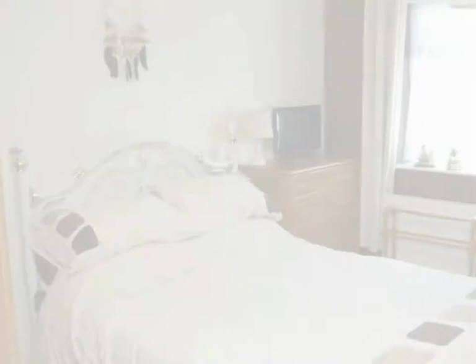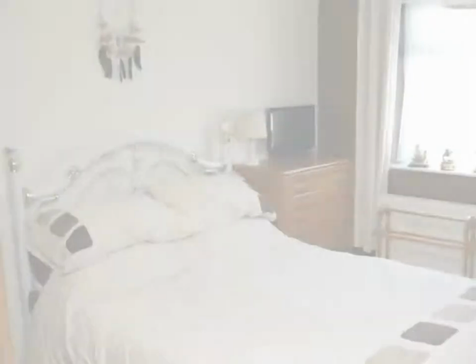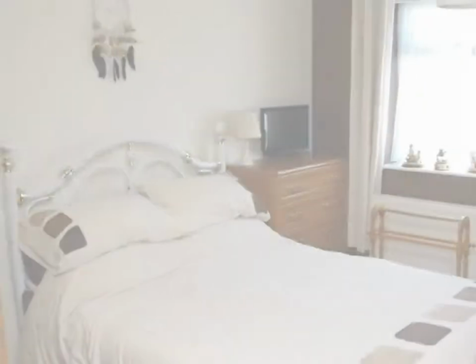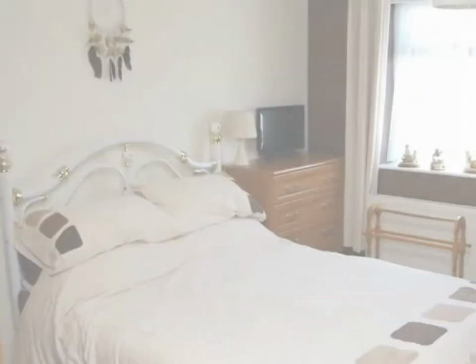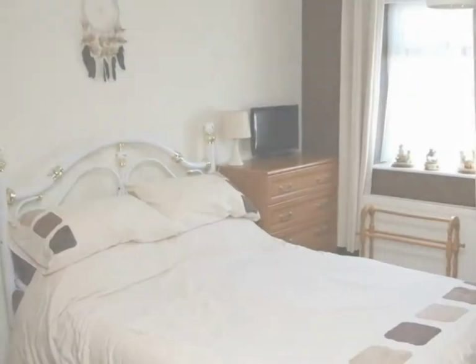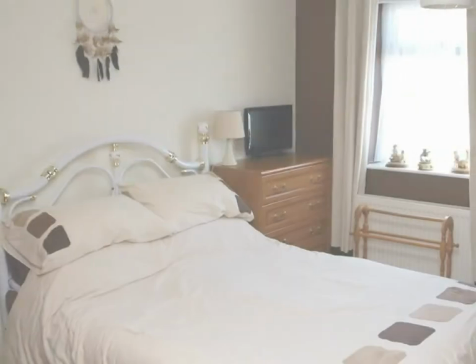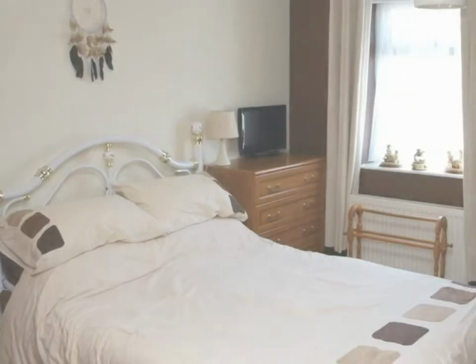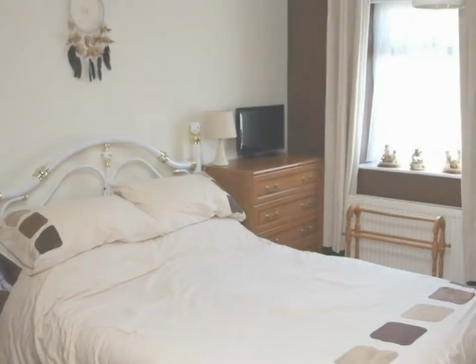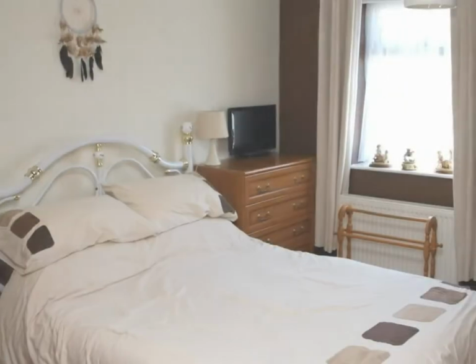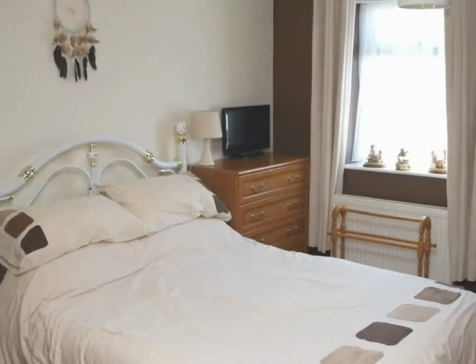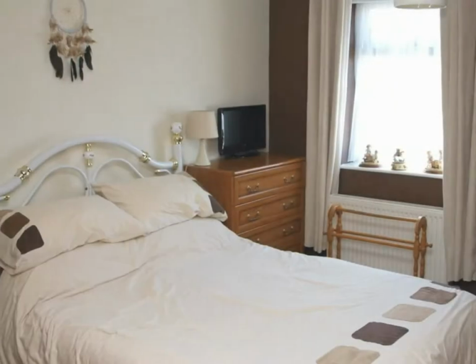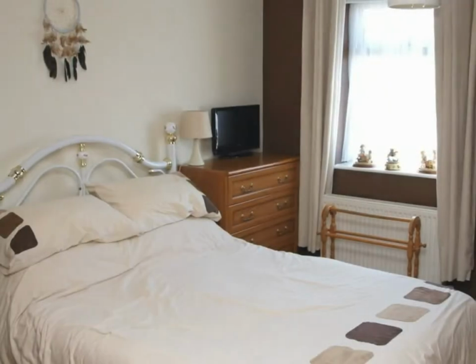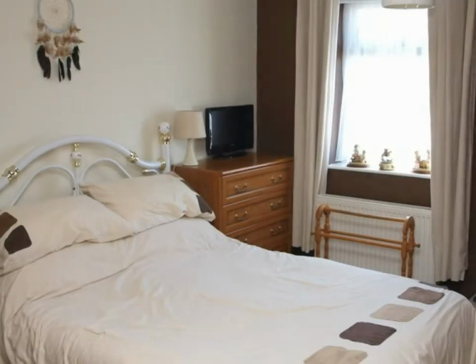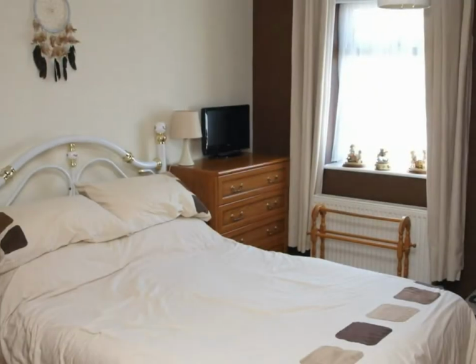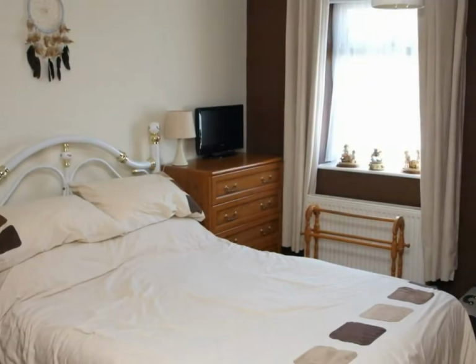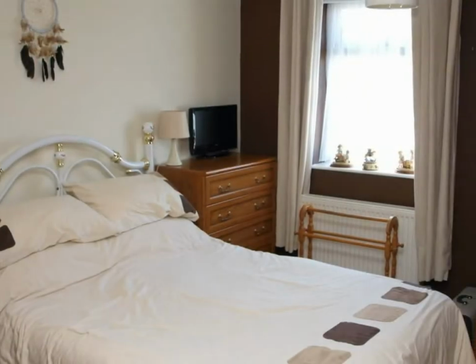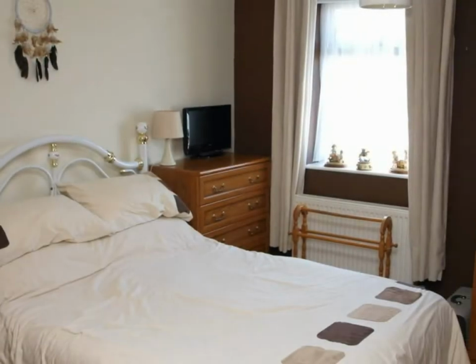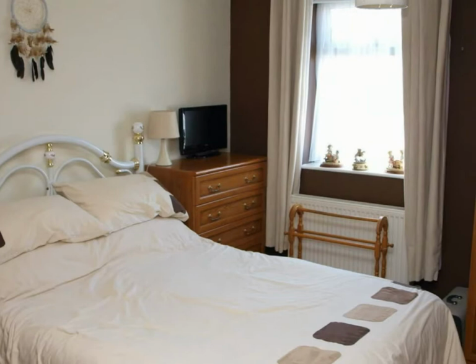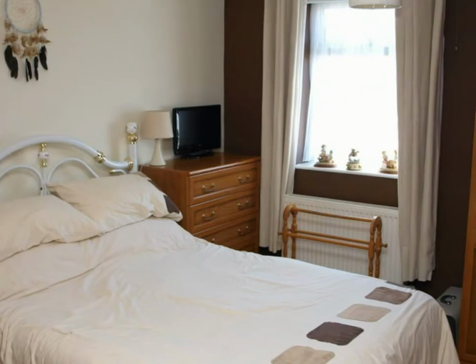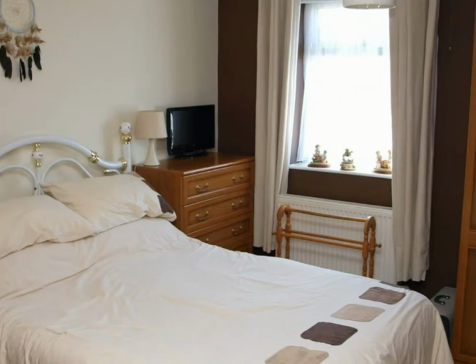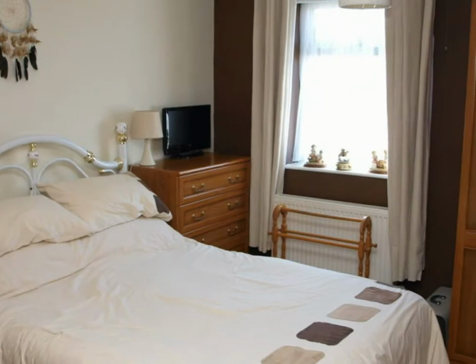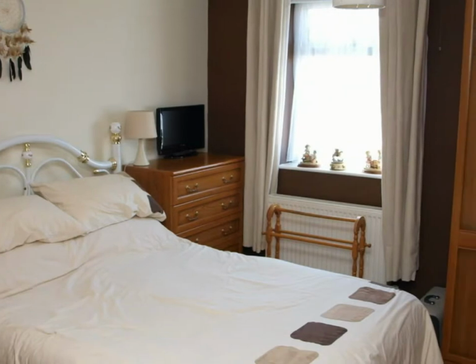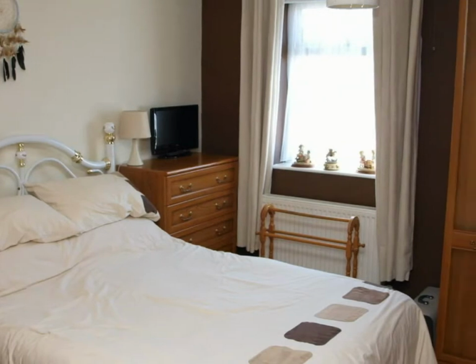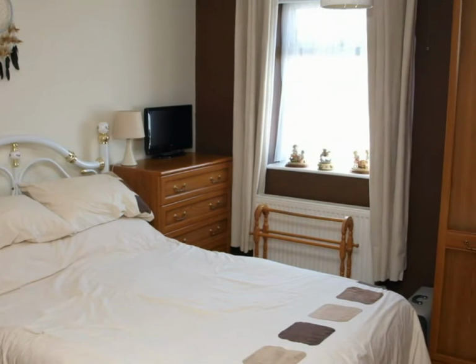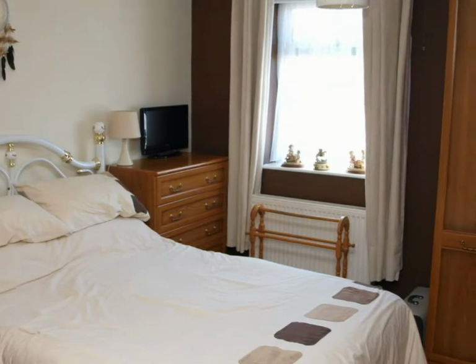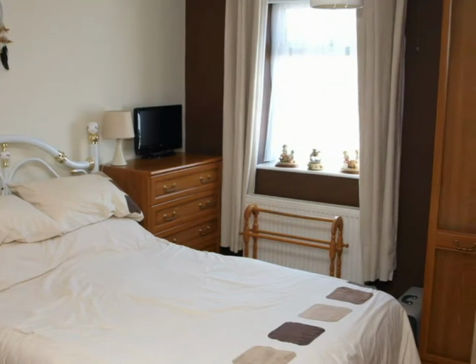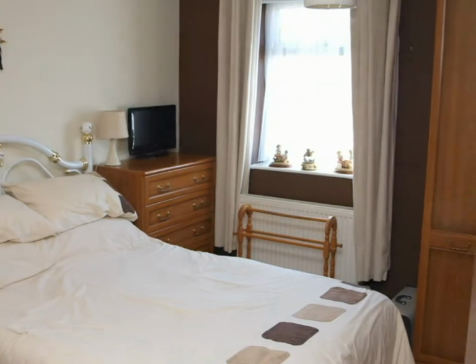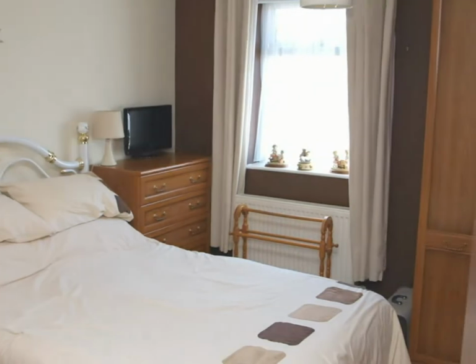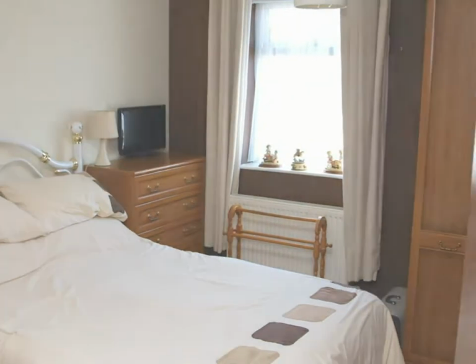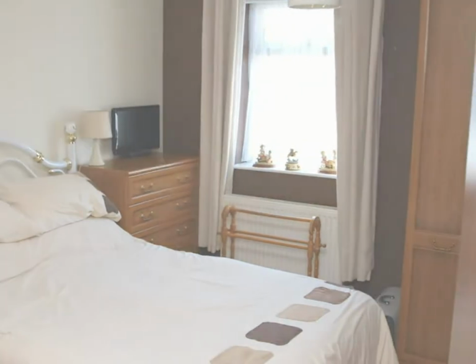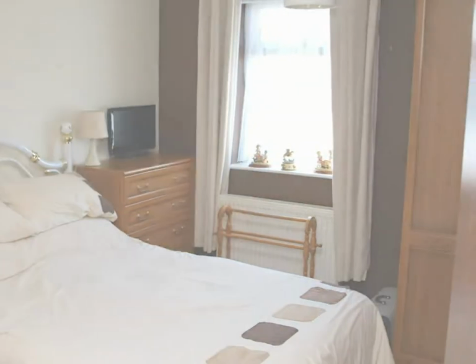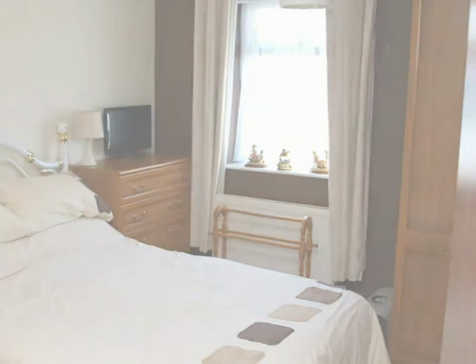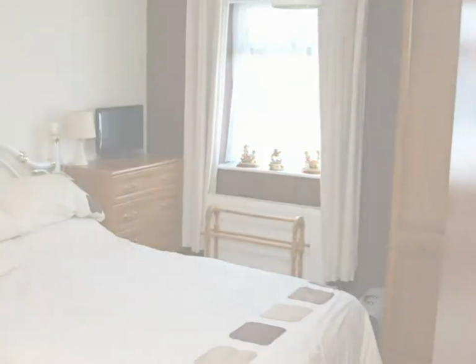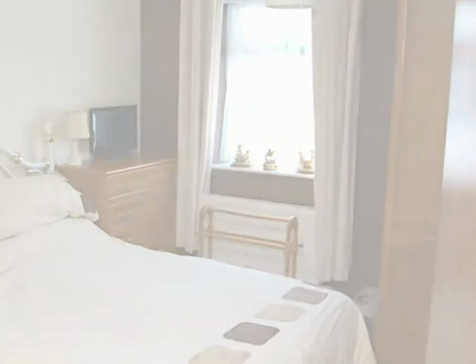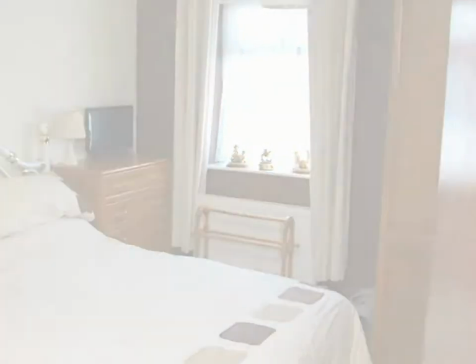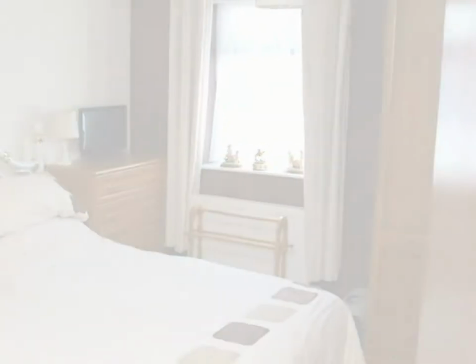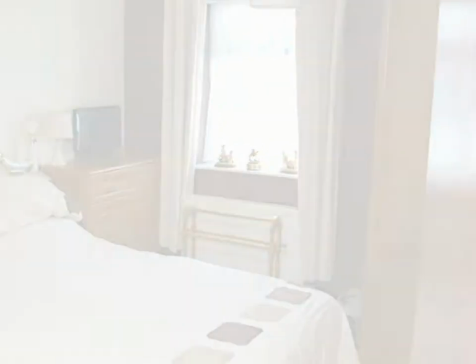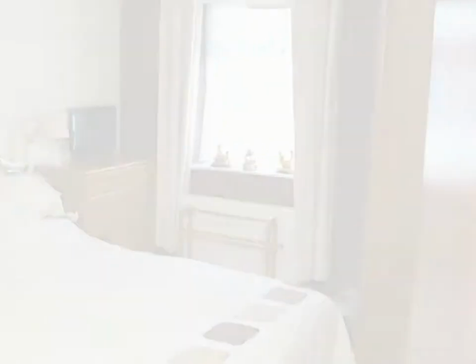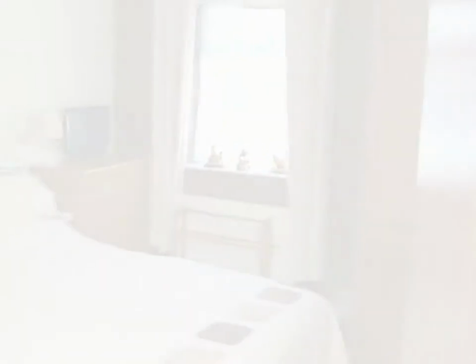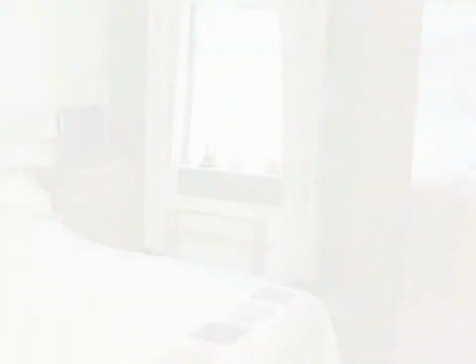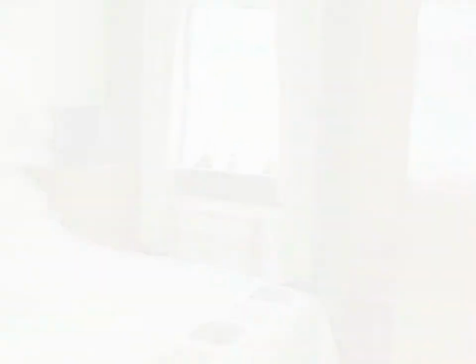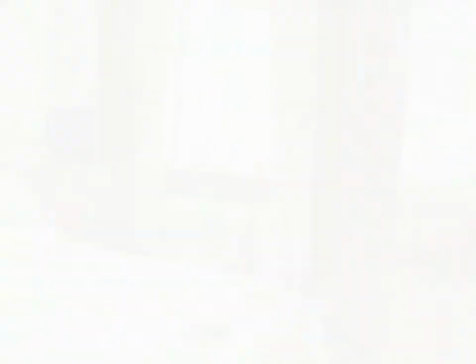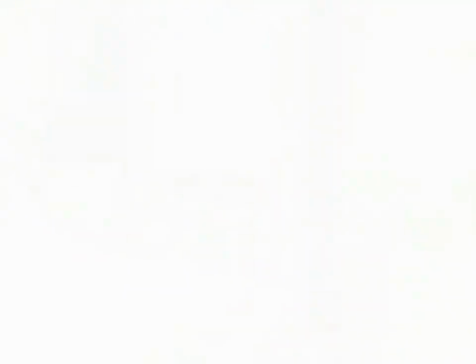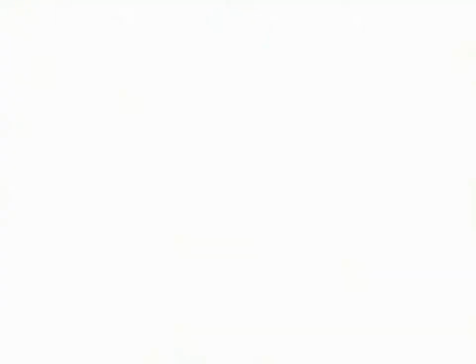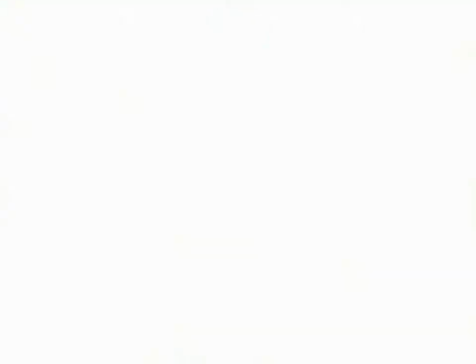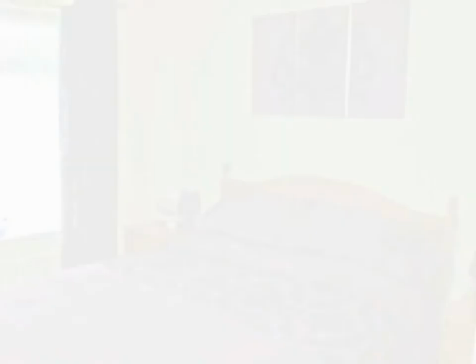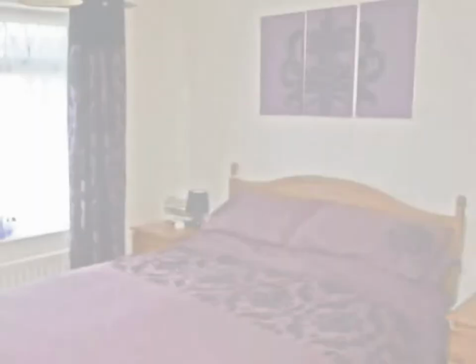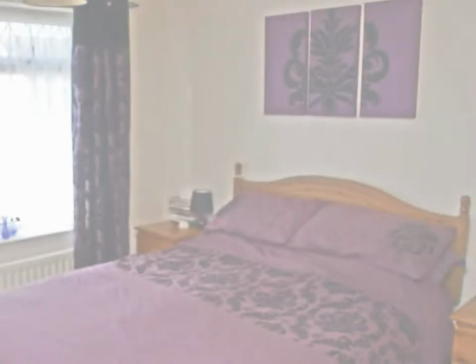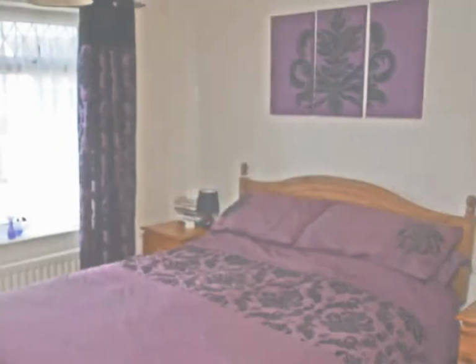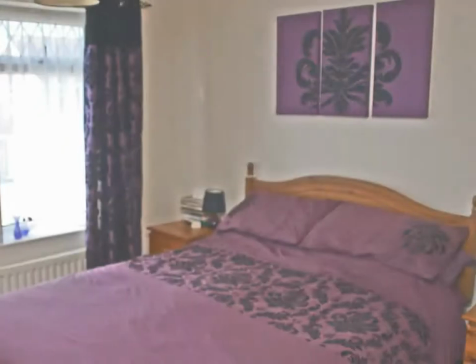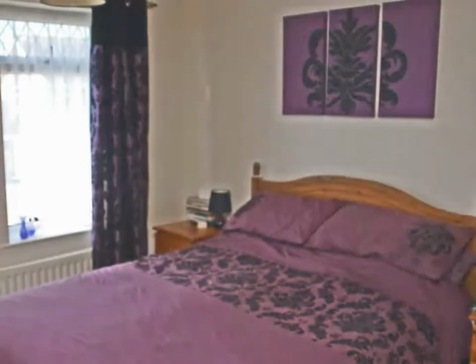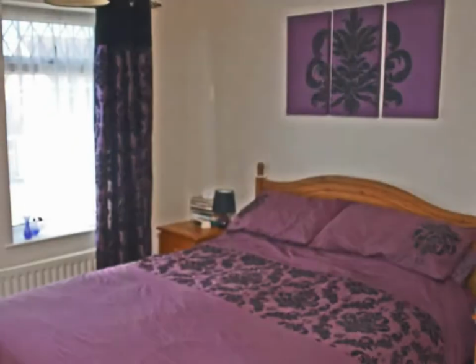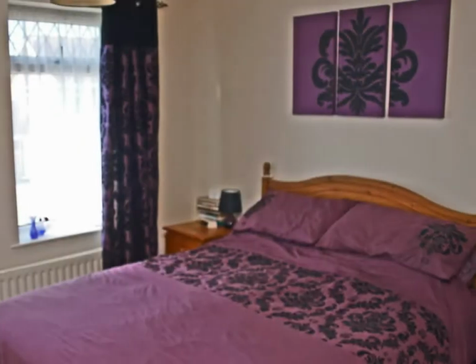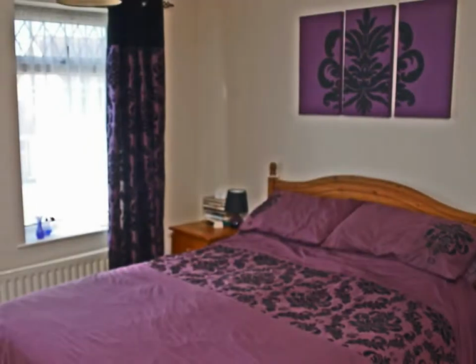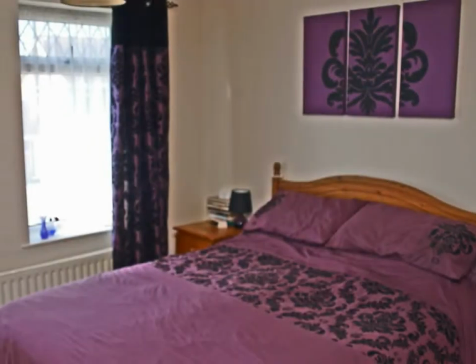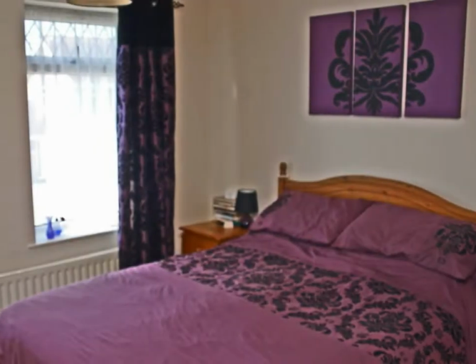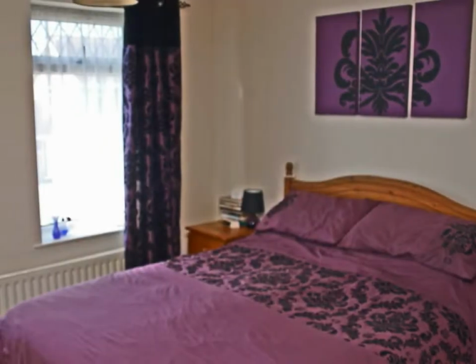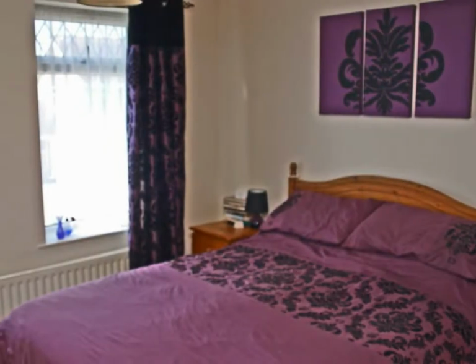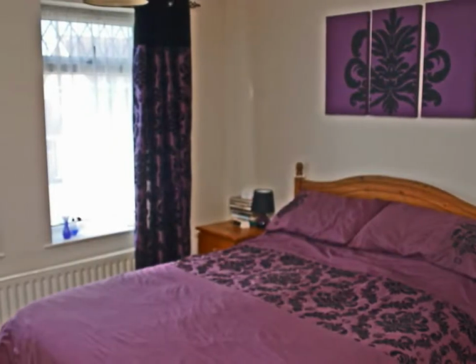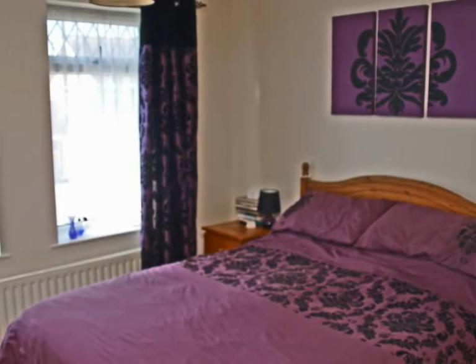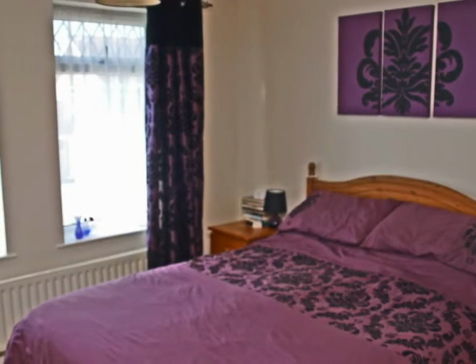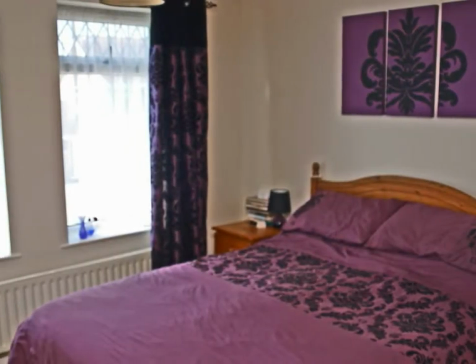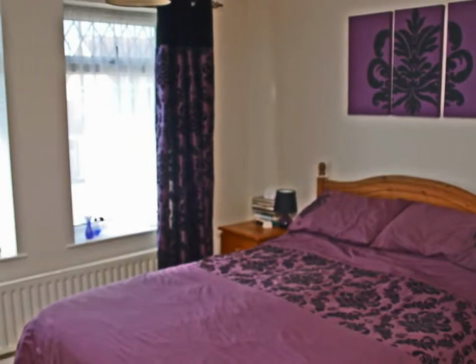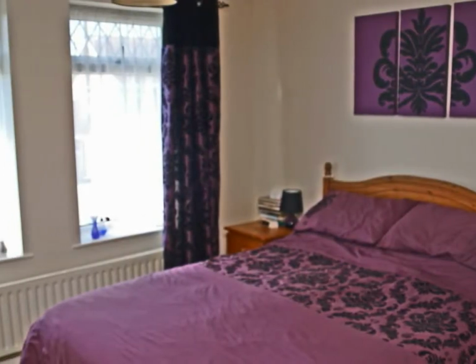Bedroom 1 has built-in wardrobes and windows that overlook the front. There are 3 further bedrooms on the first floor.